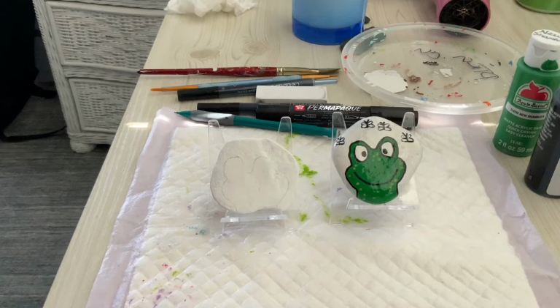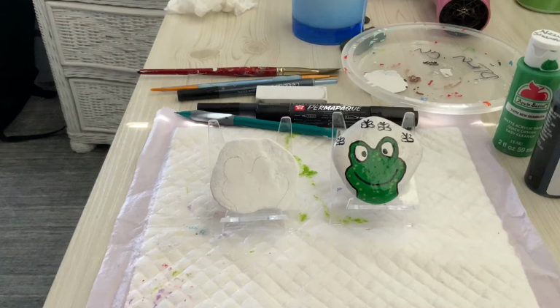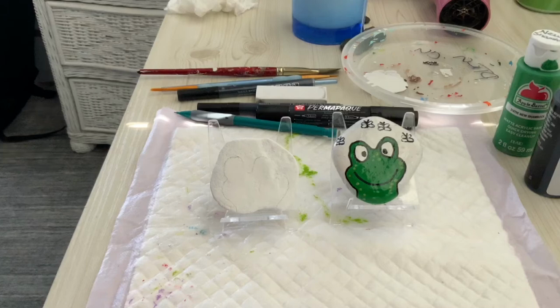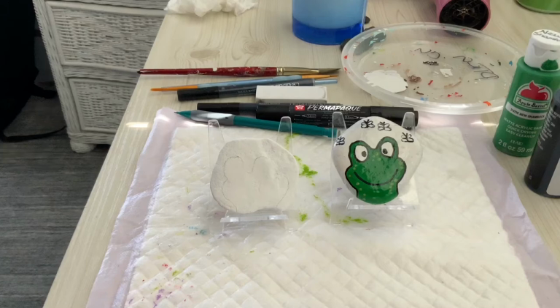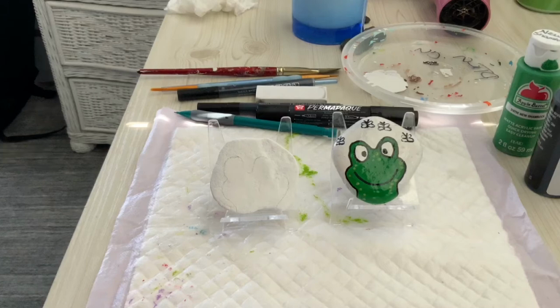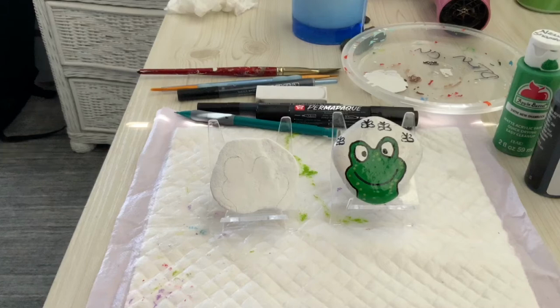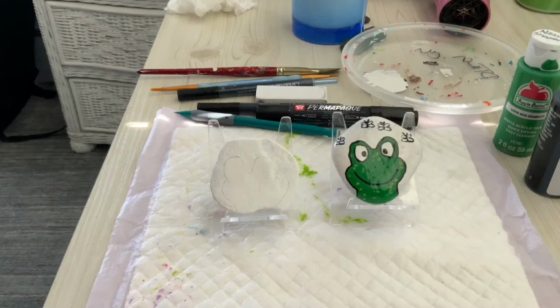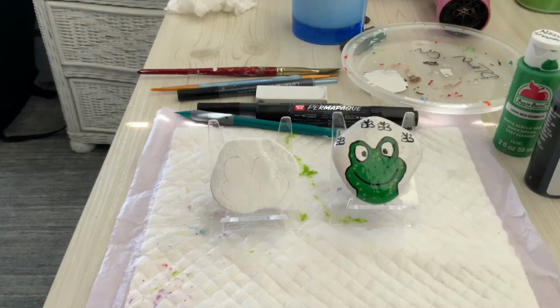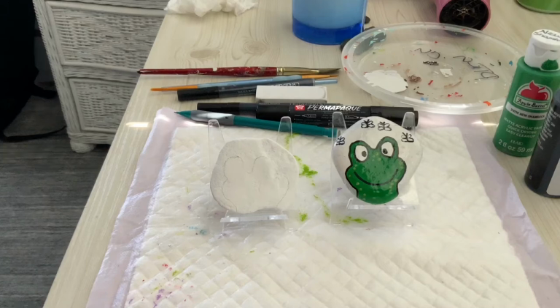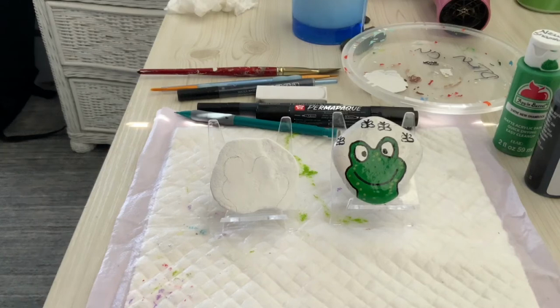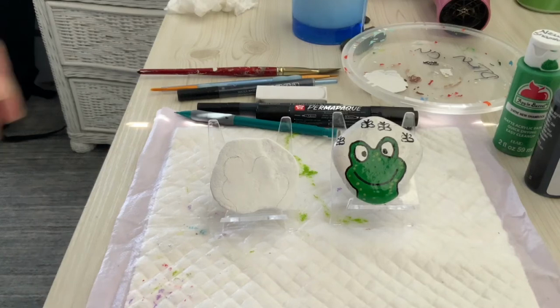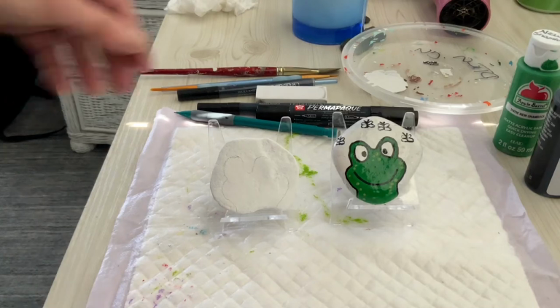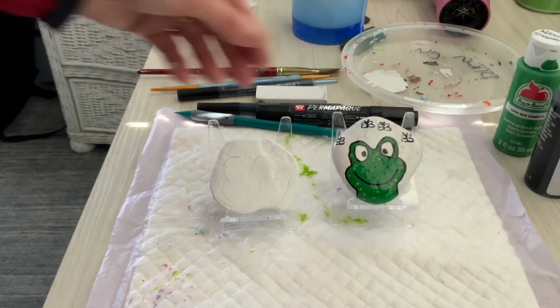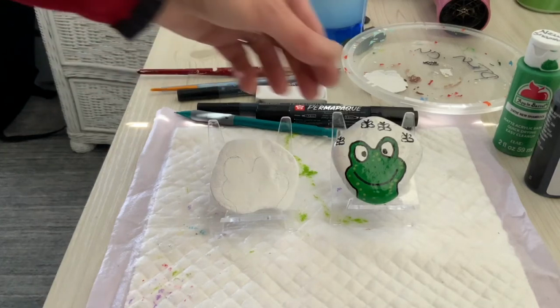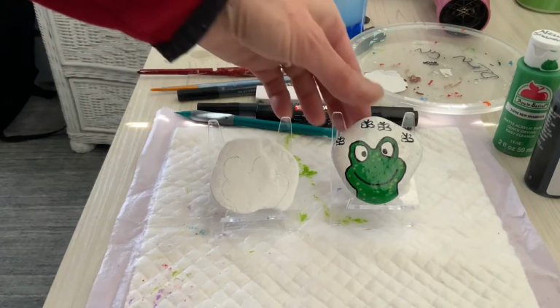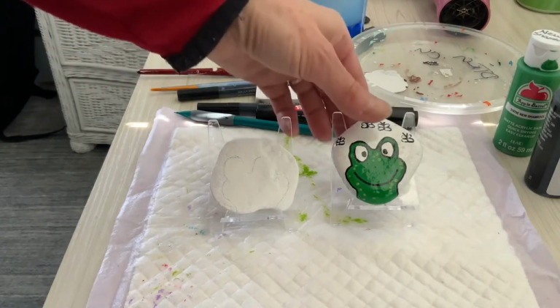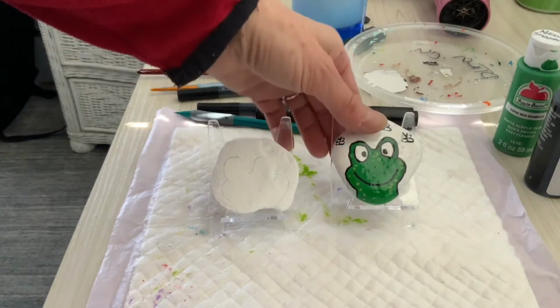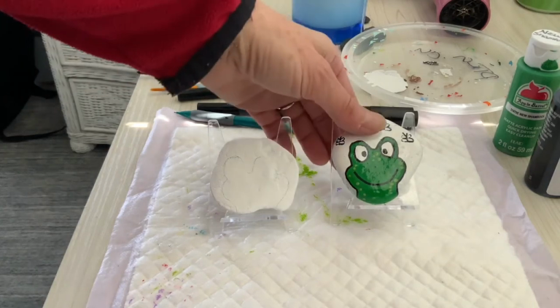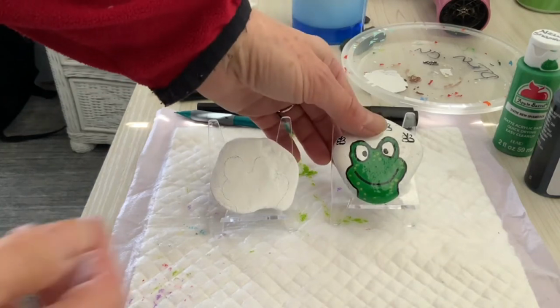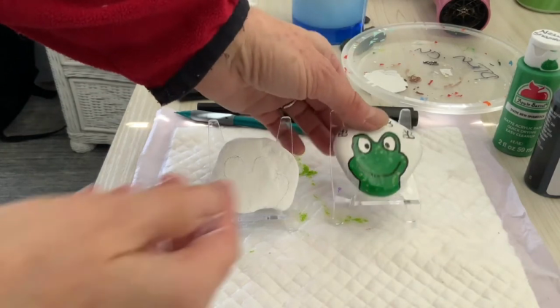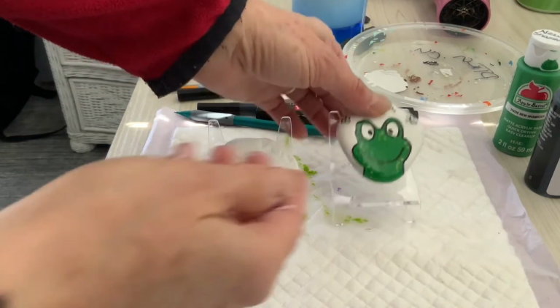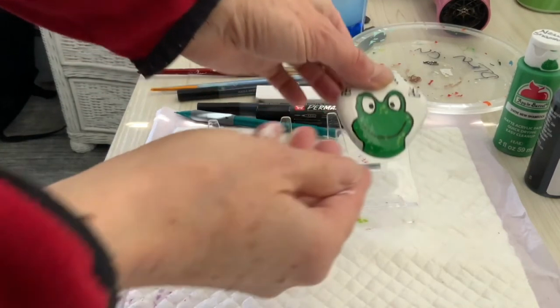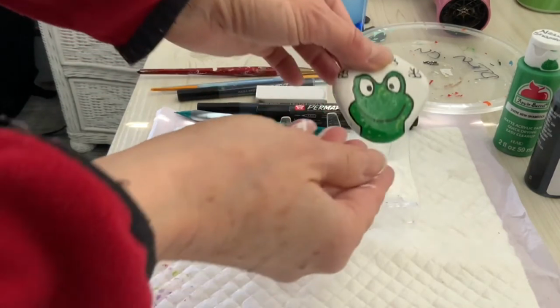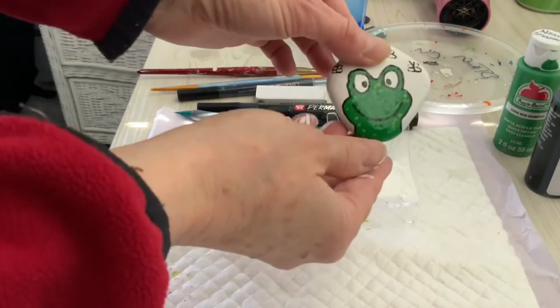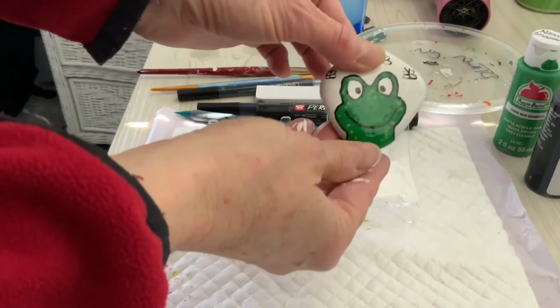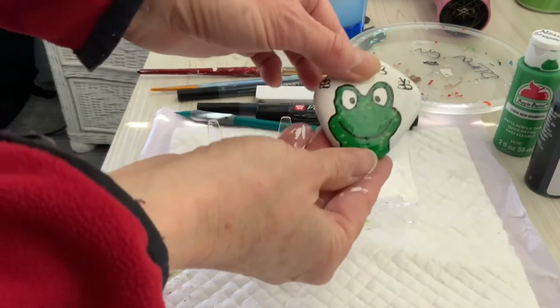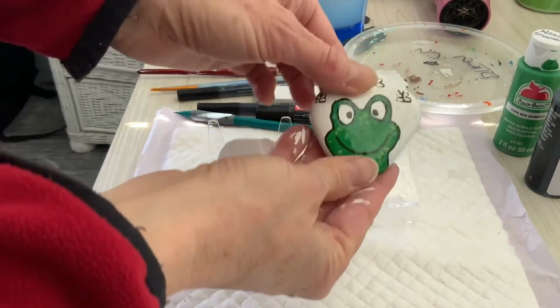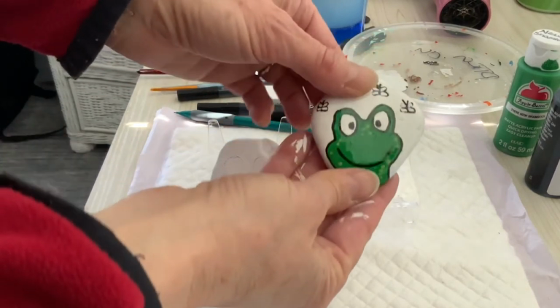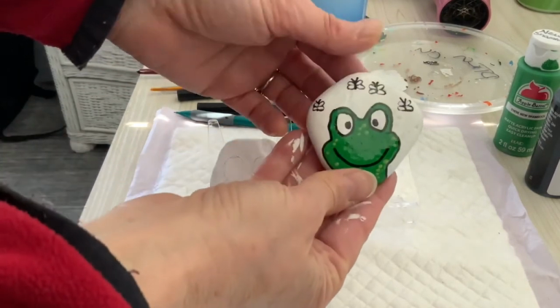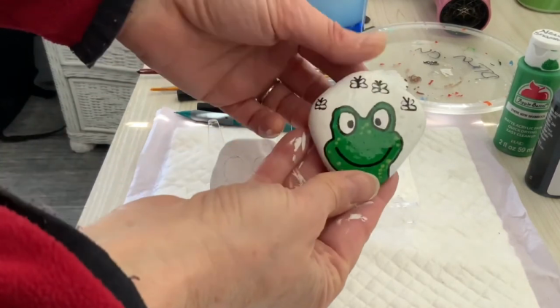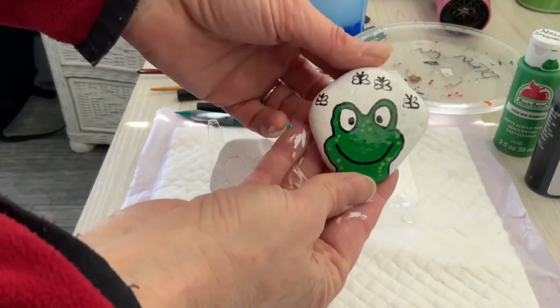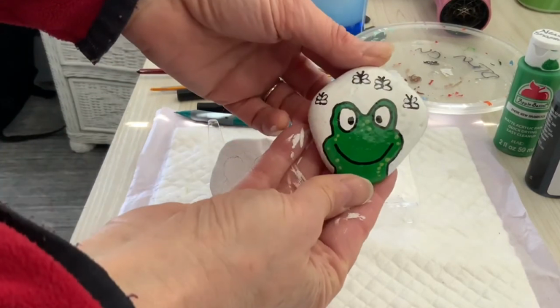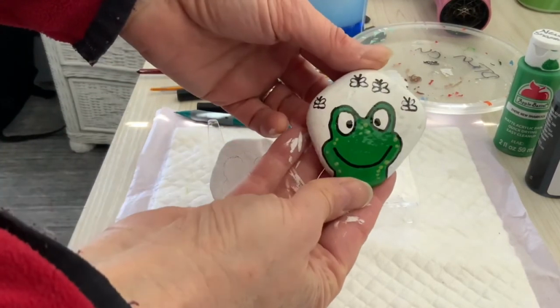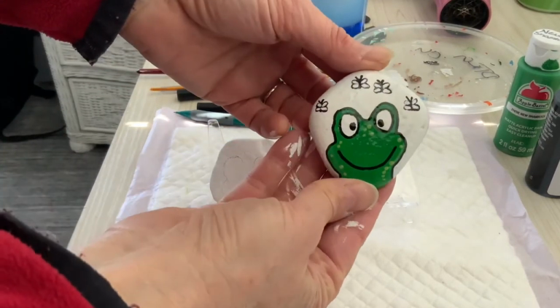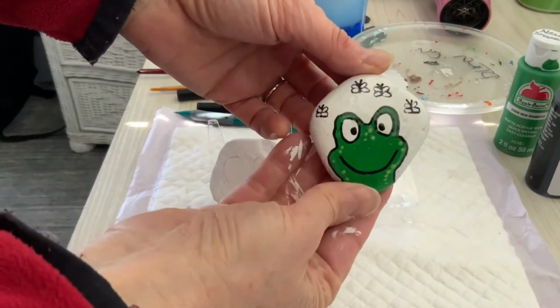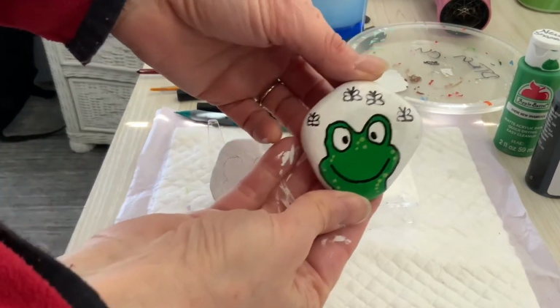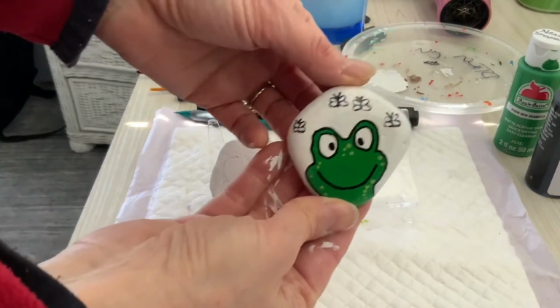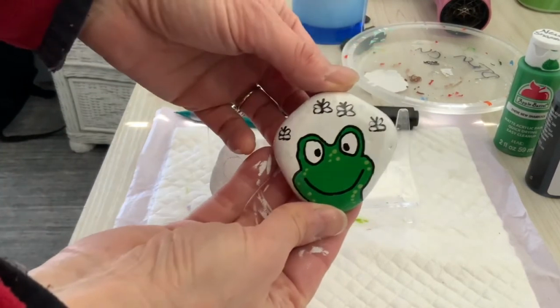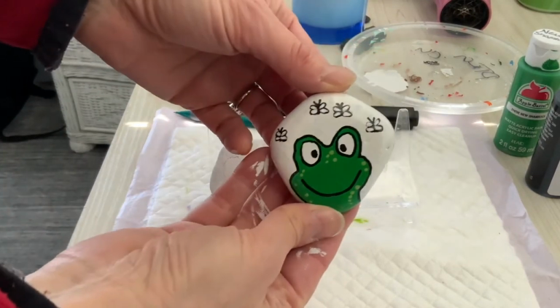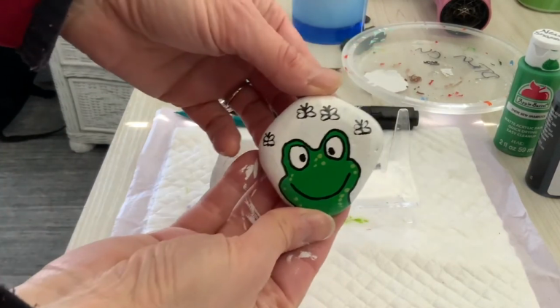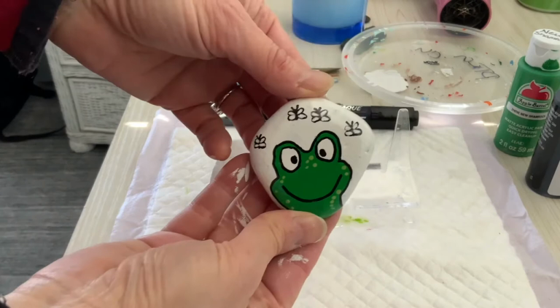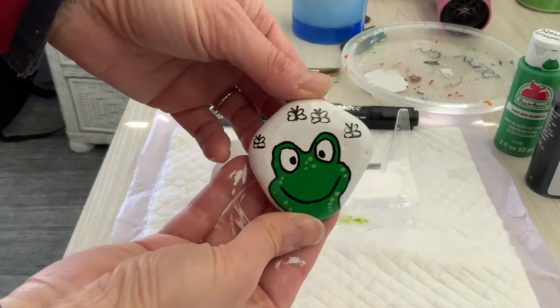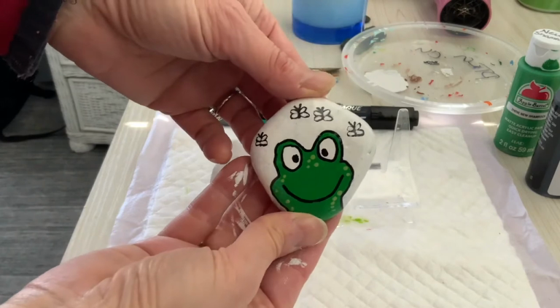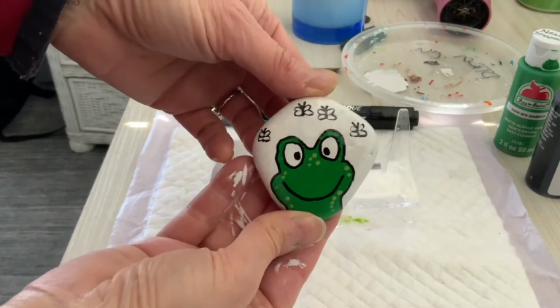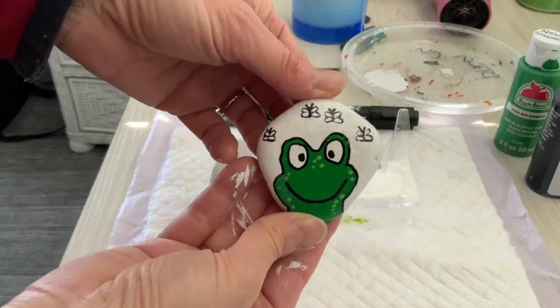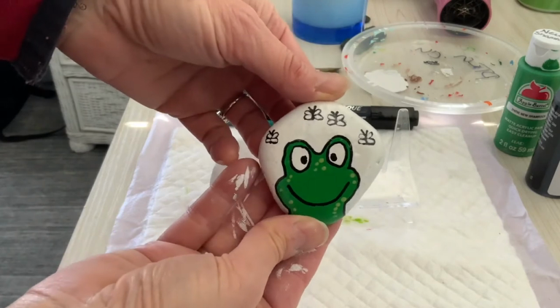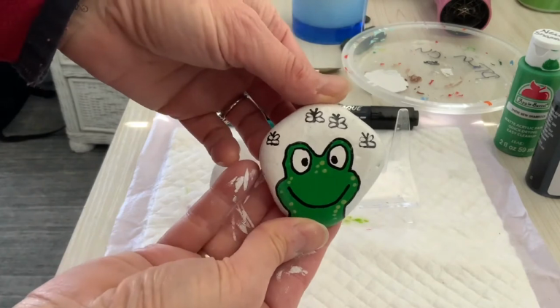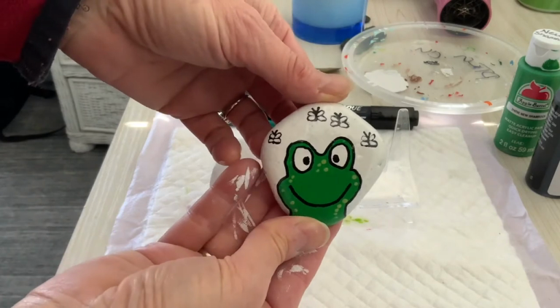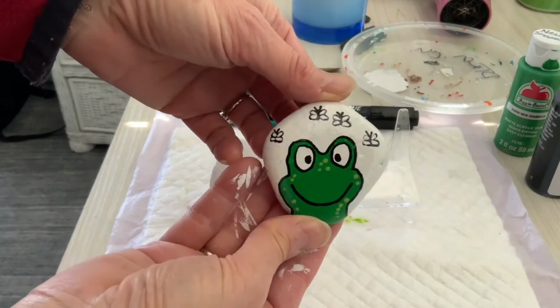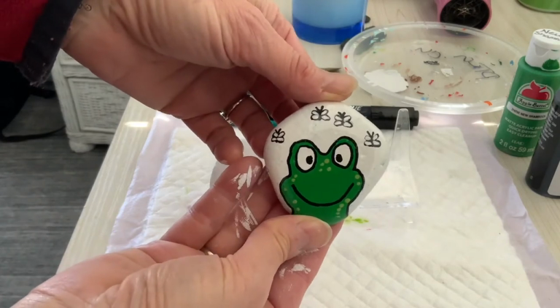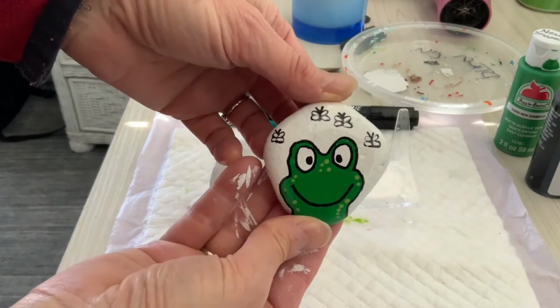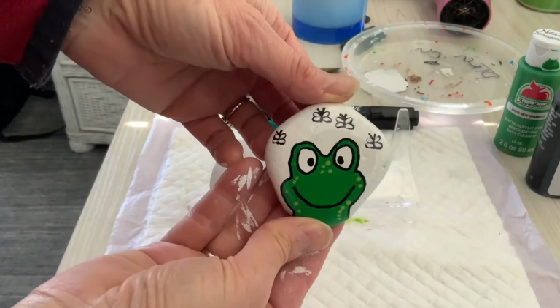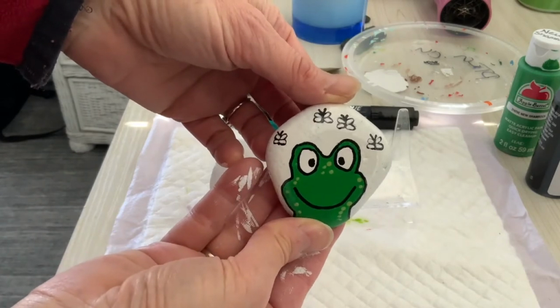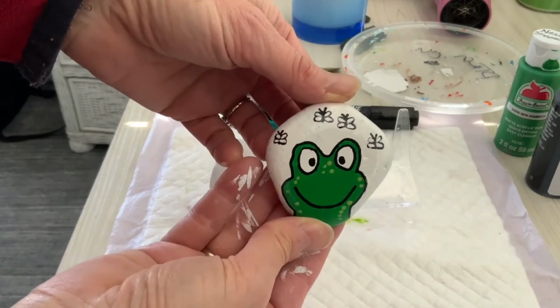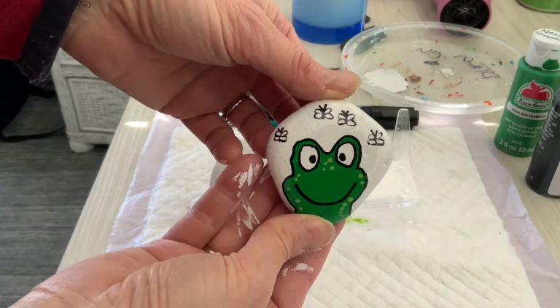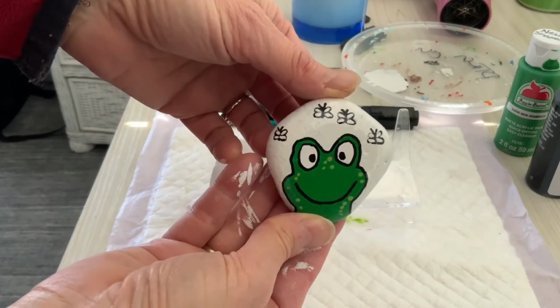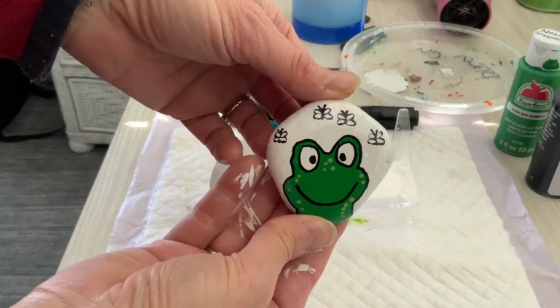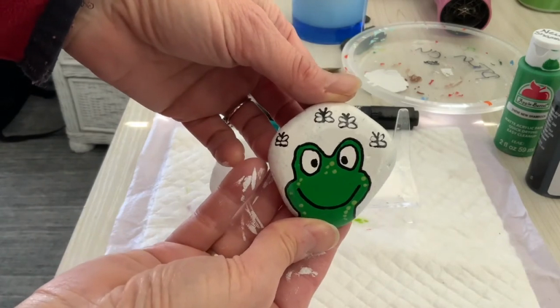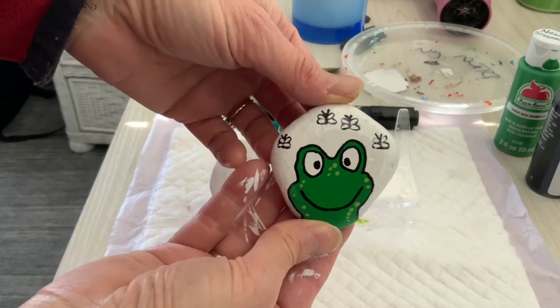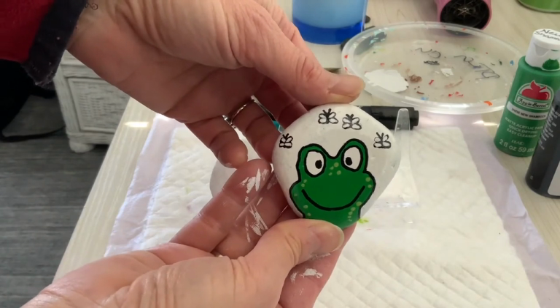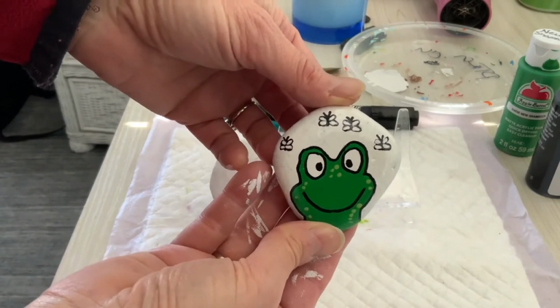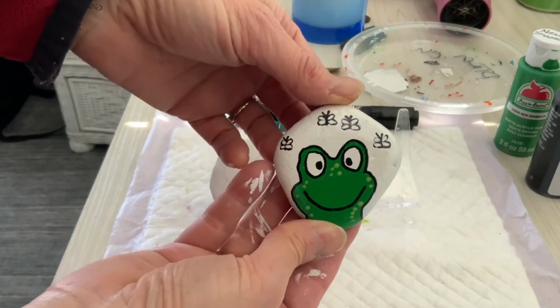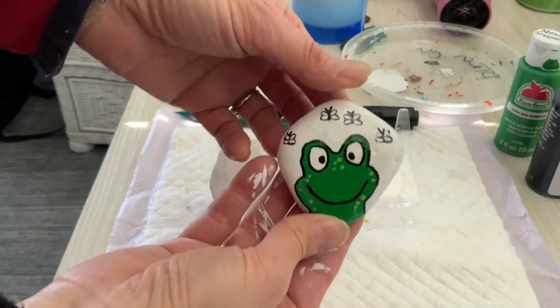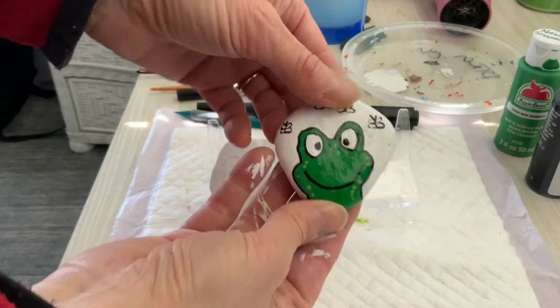Good morning! Welcome to Sunset Studios. My name is Nancy and today we are going to make this really cute frog.